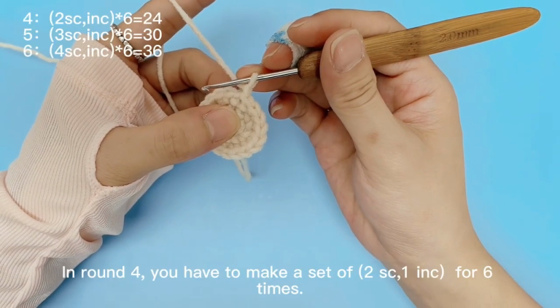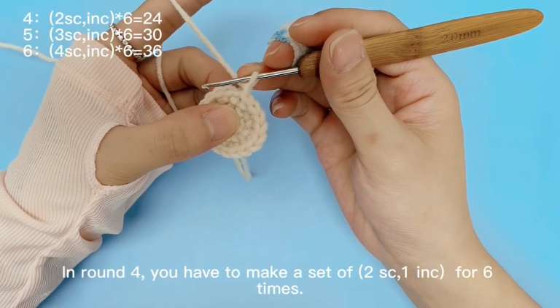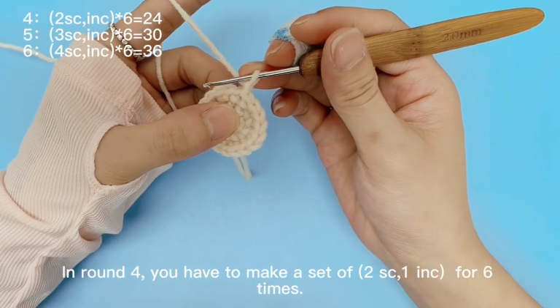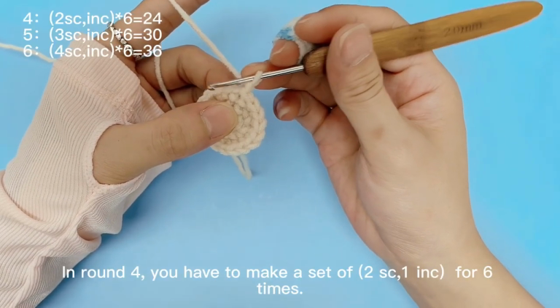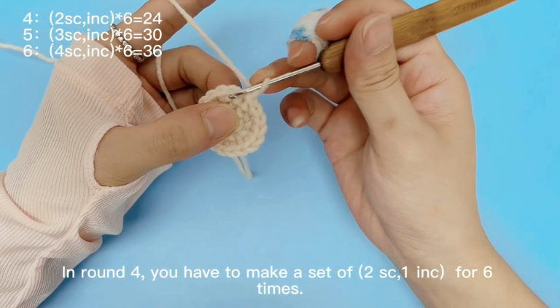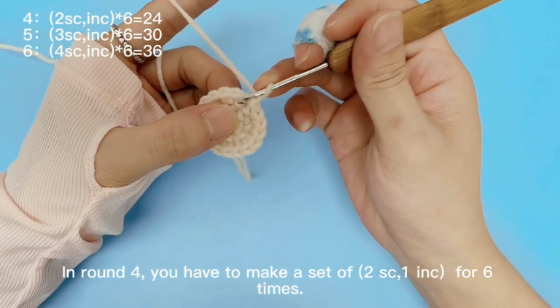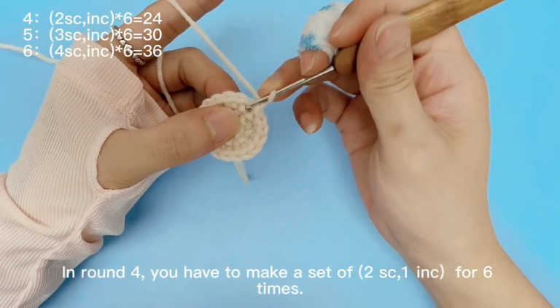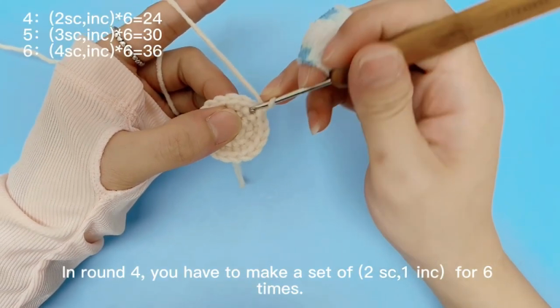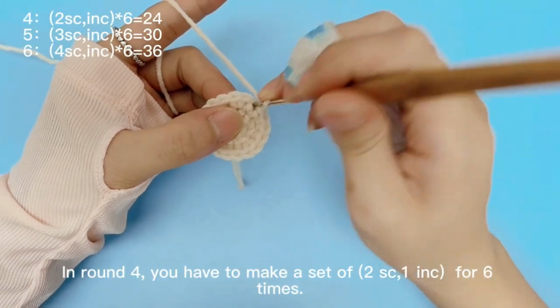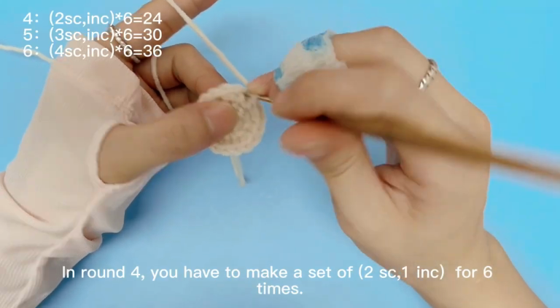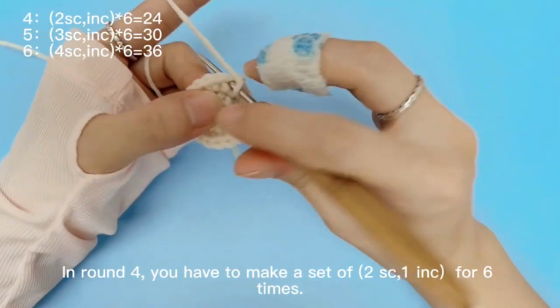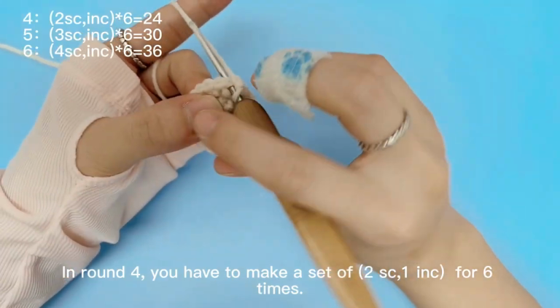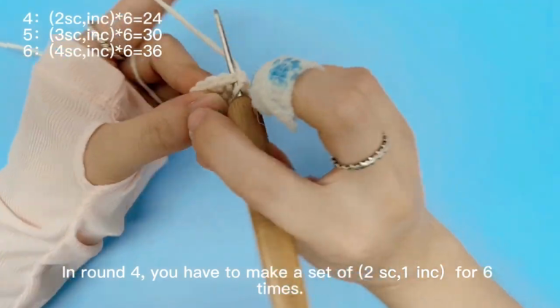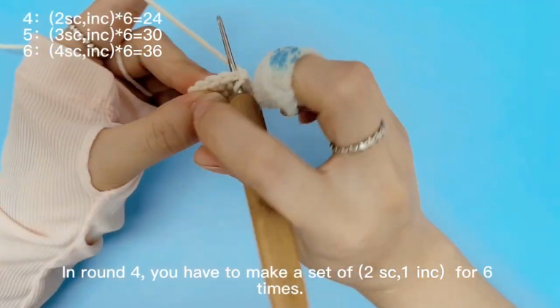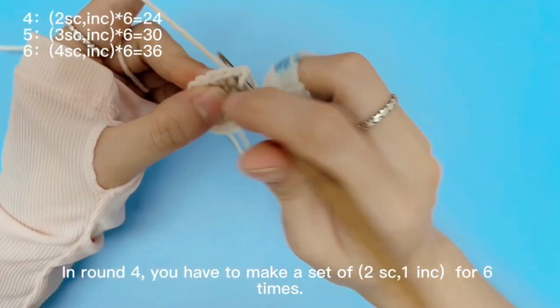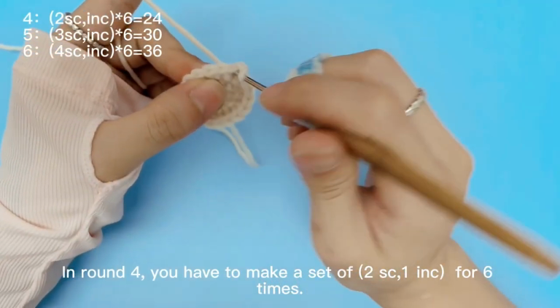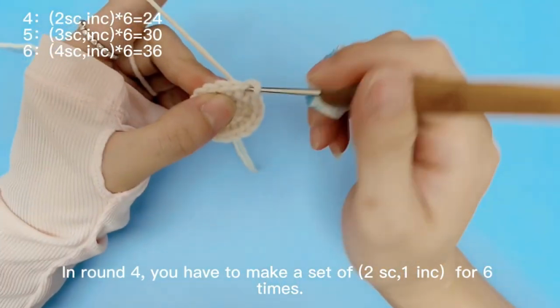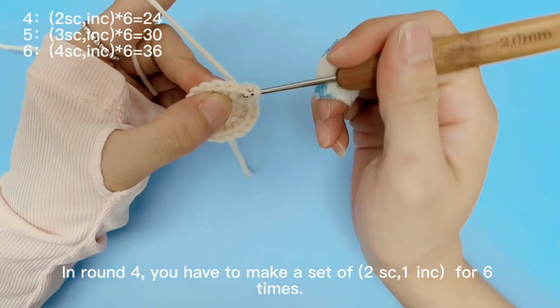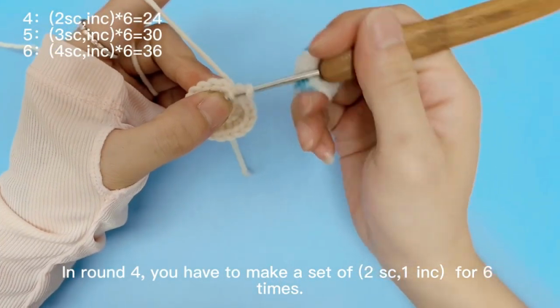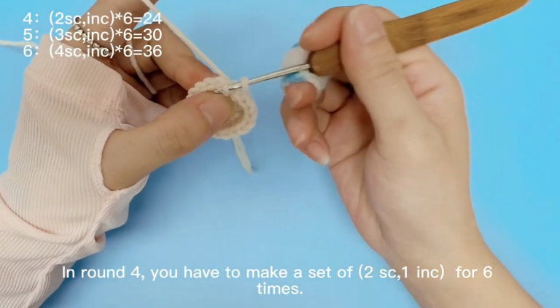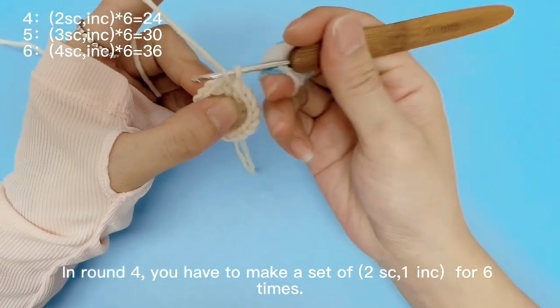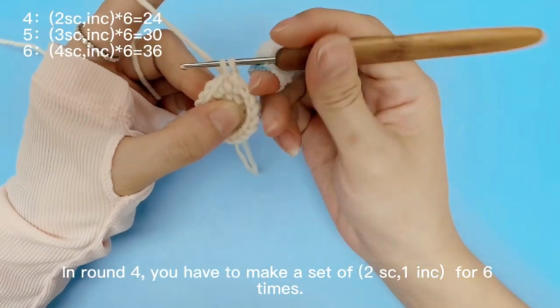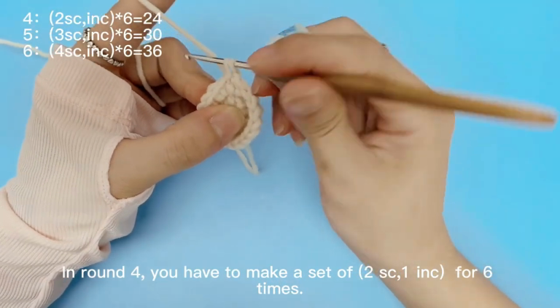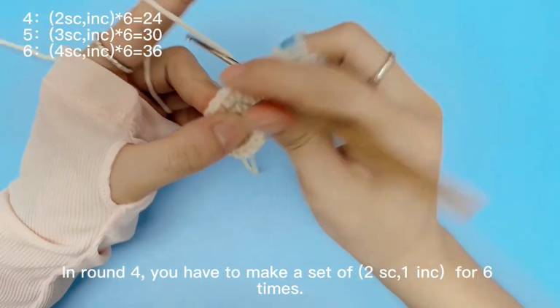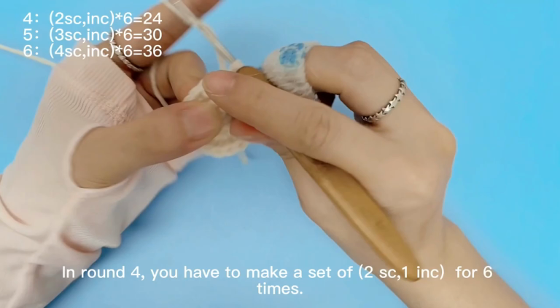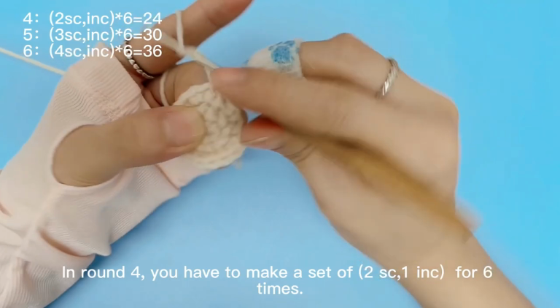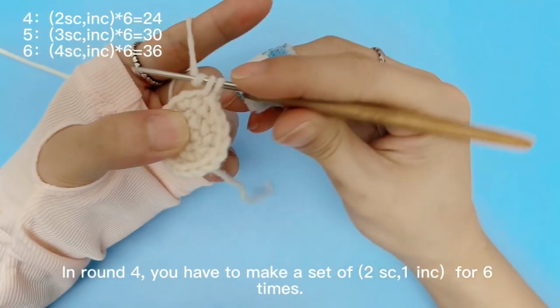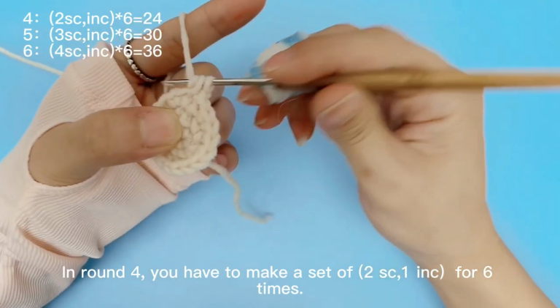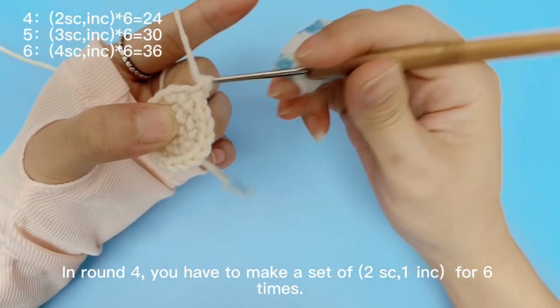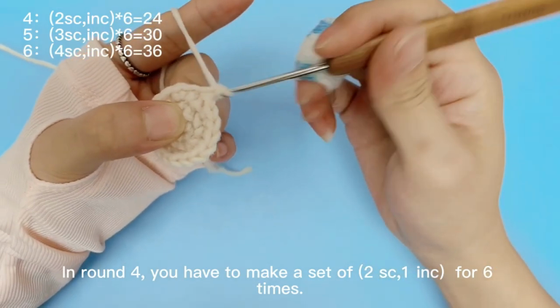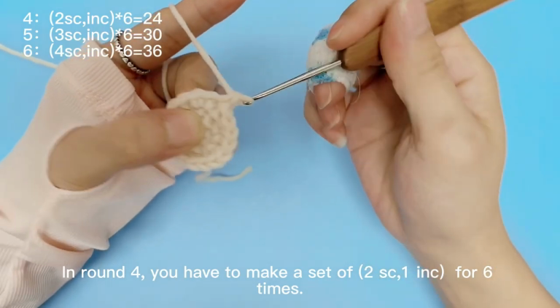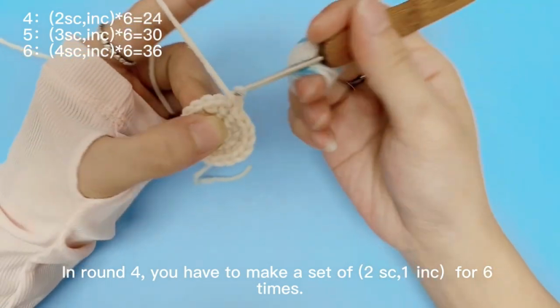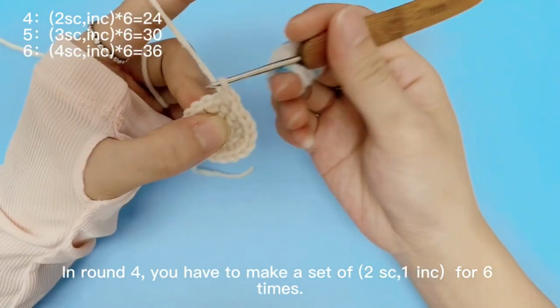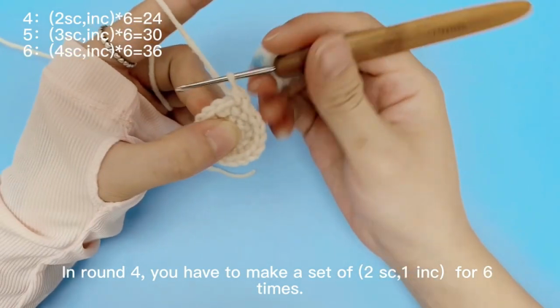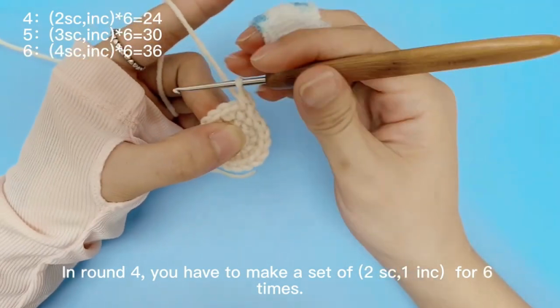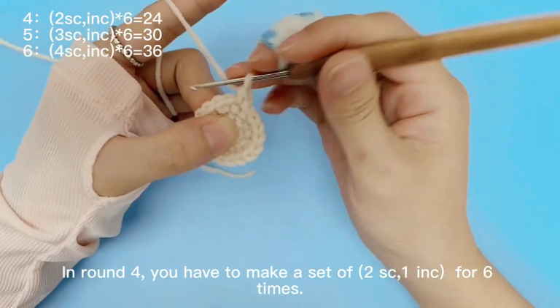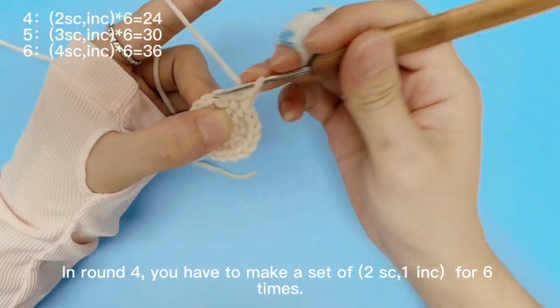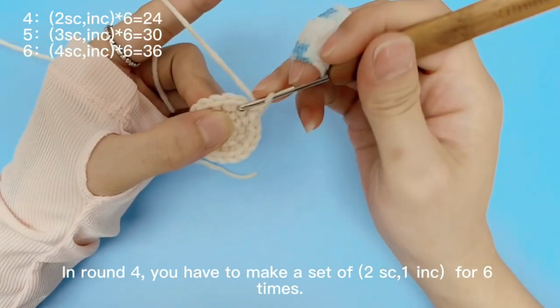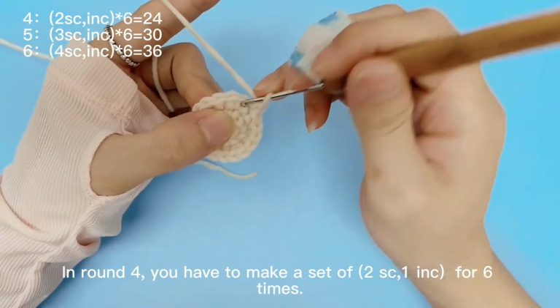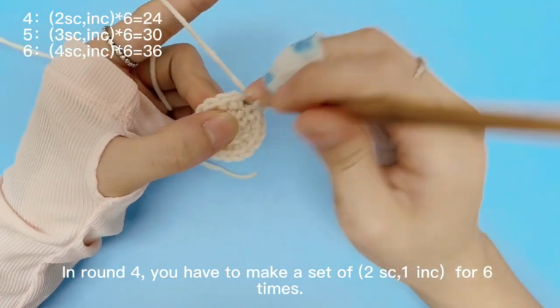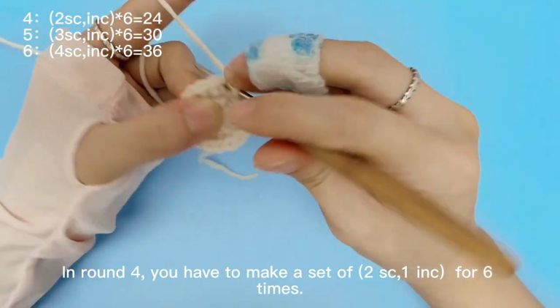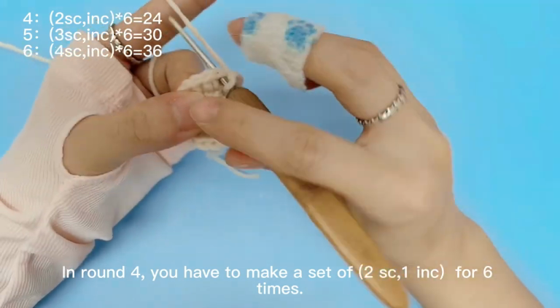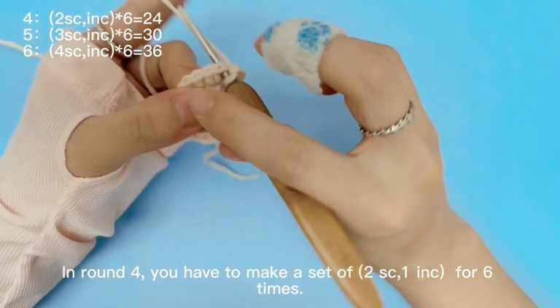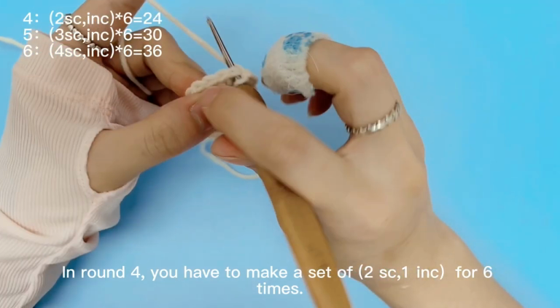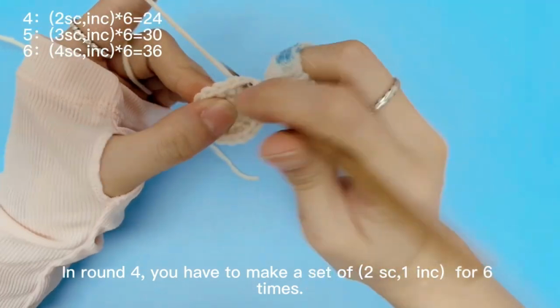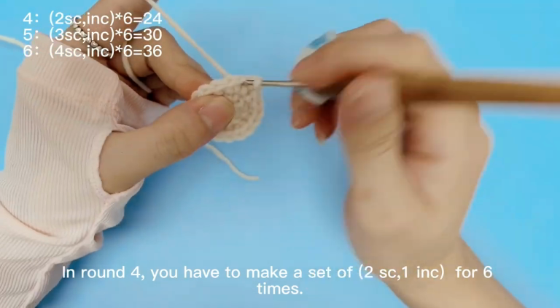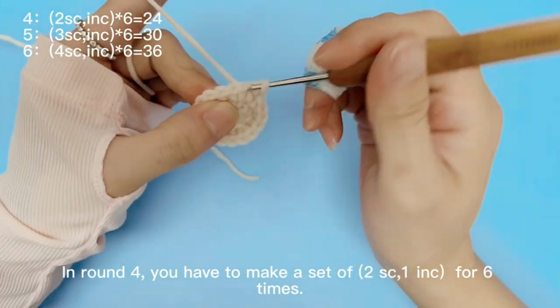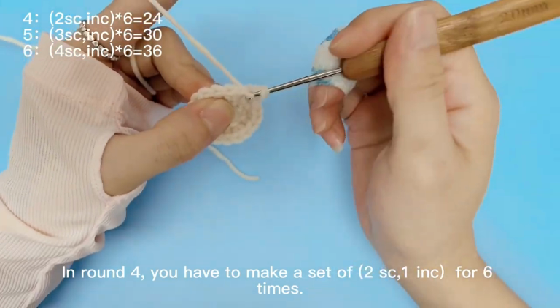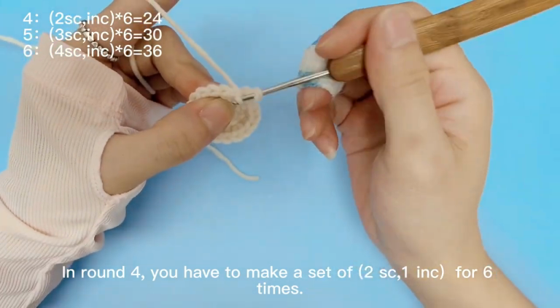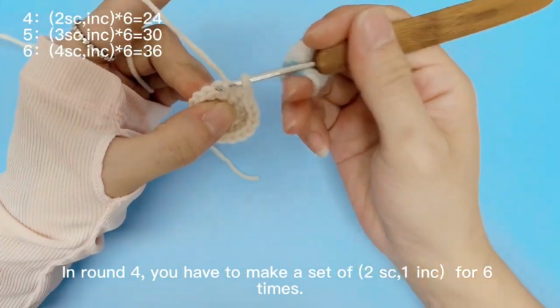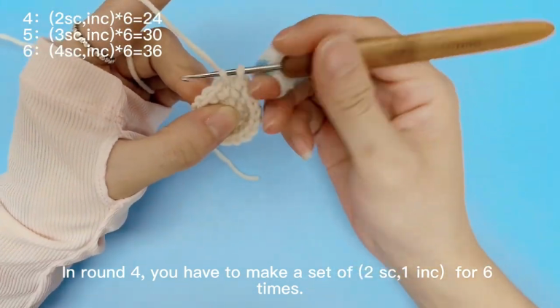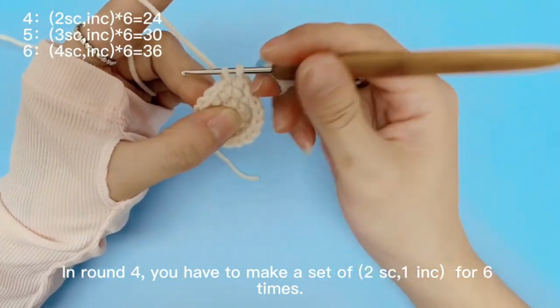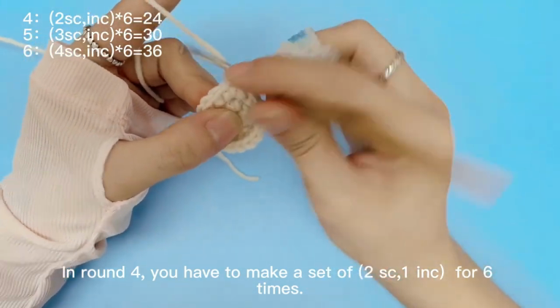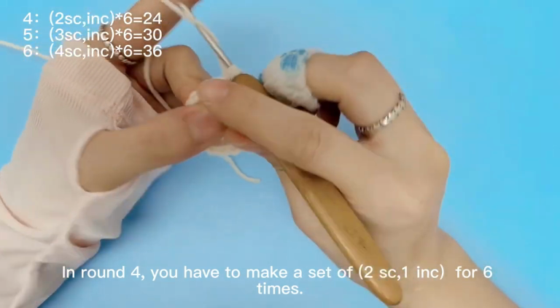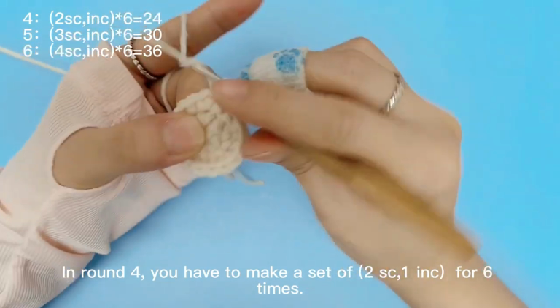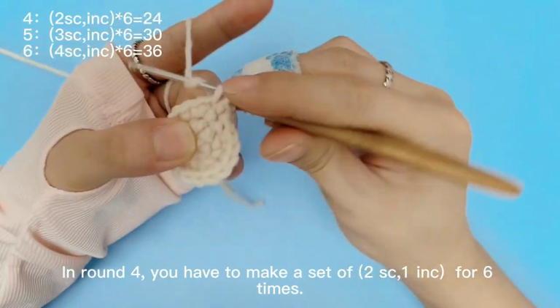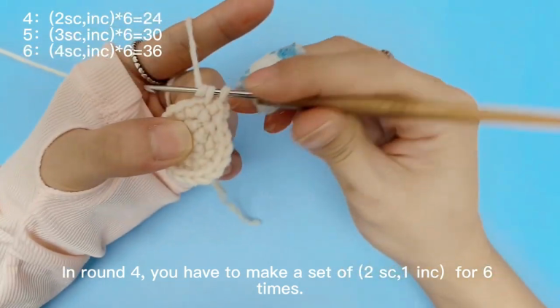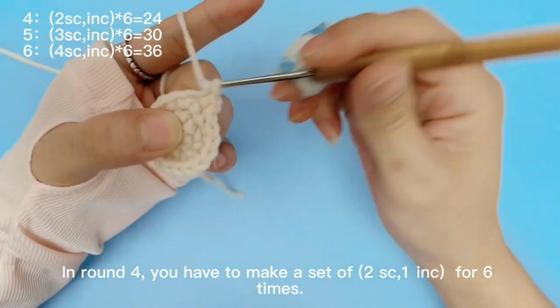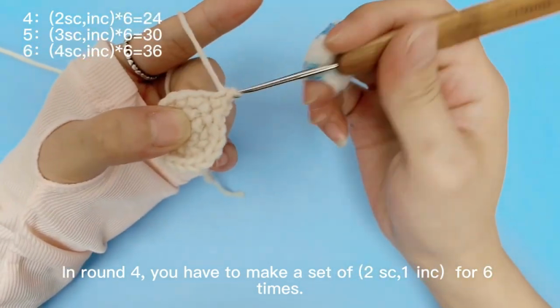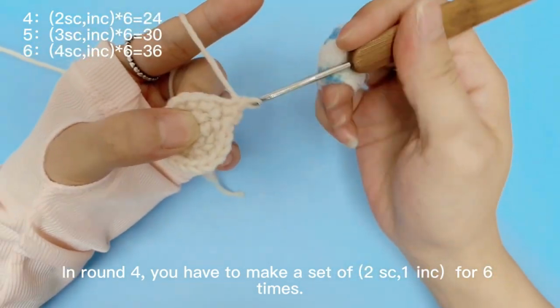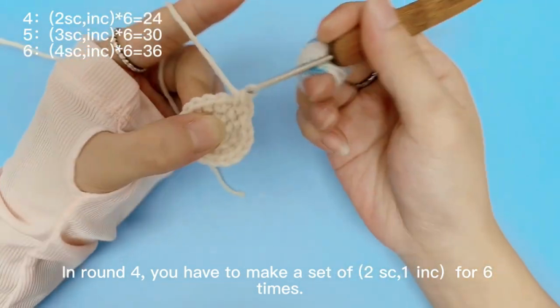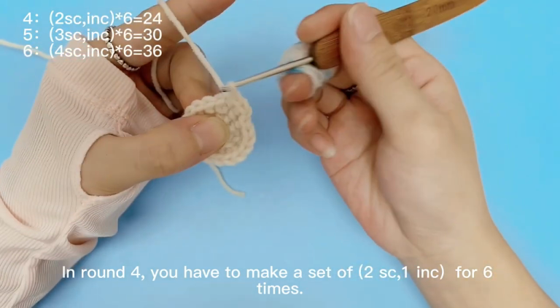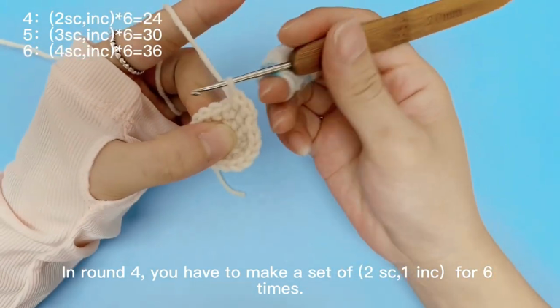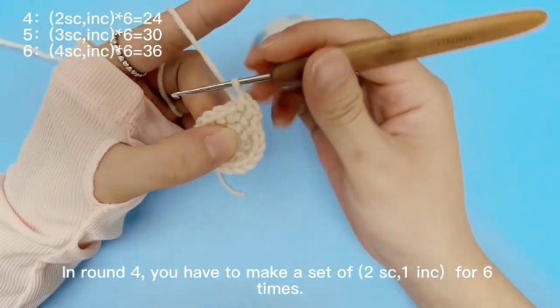In round 4, you have to make a set of 2 single crochets, 1 increase, for 6 times.